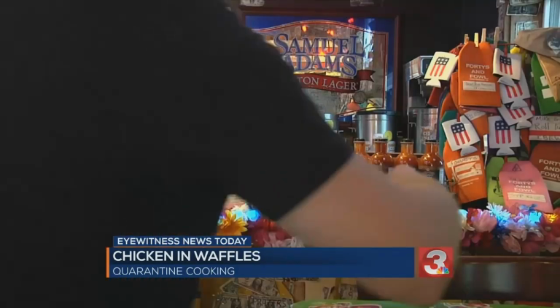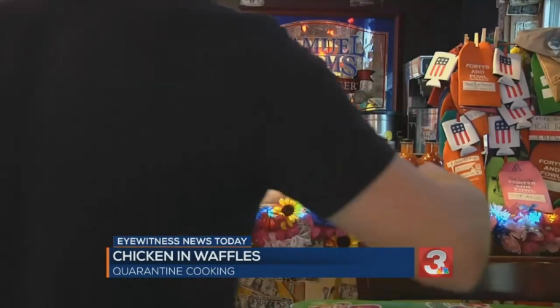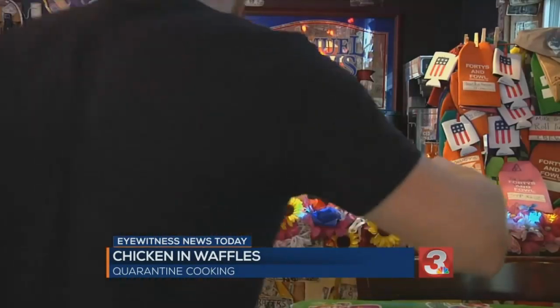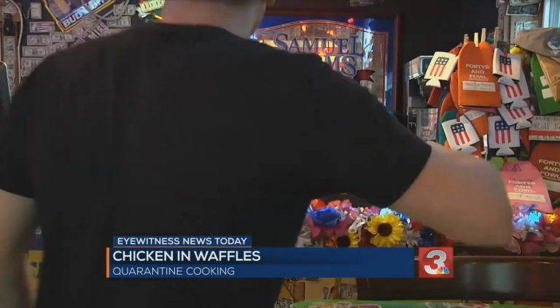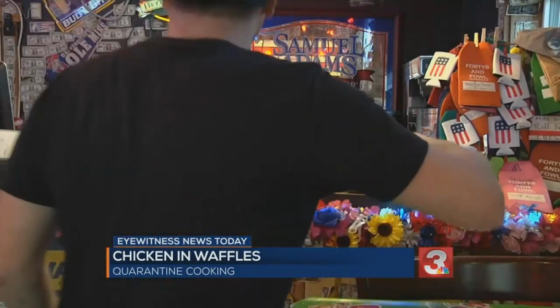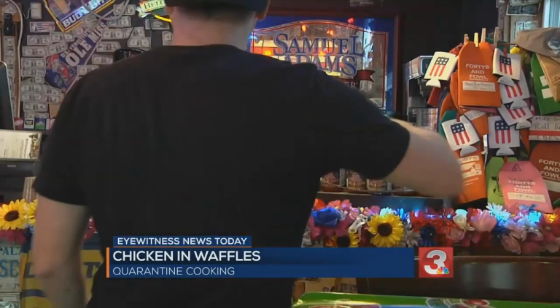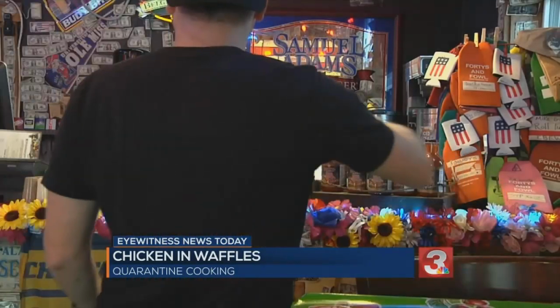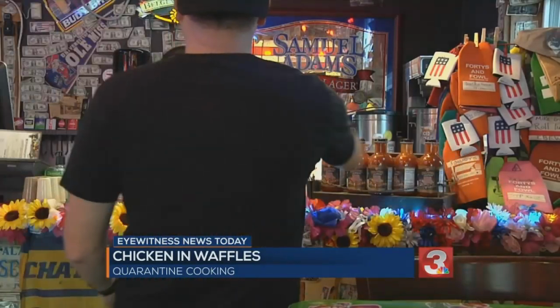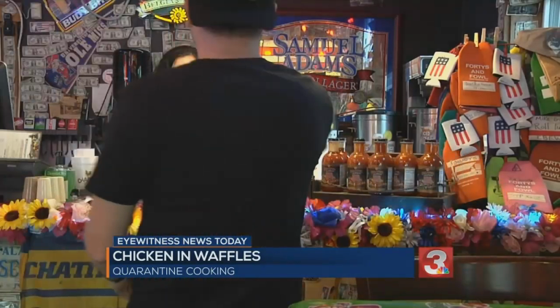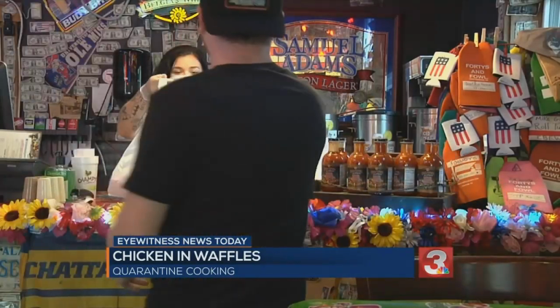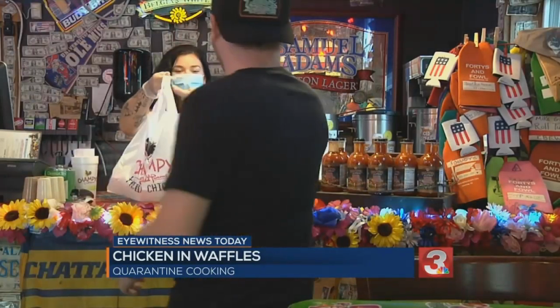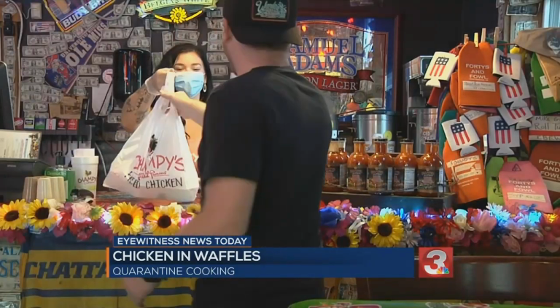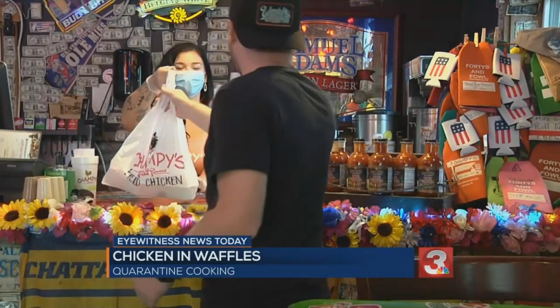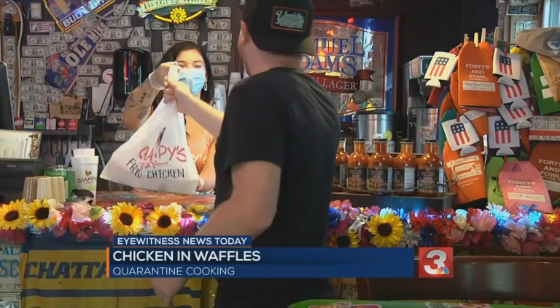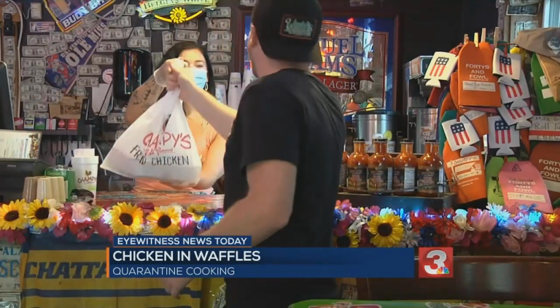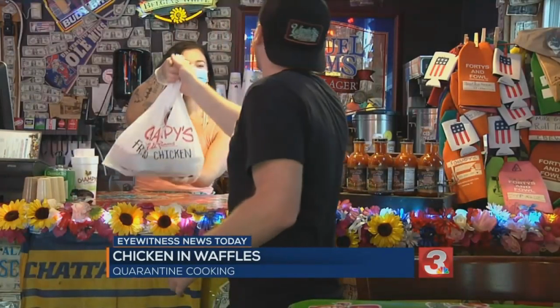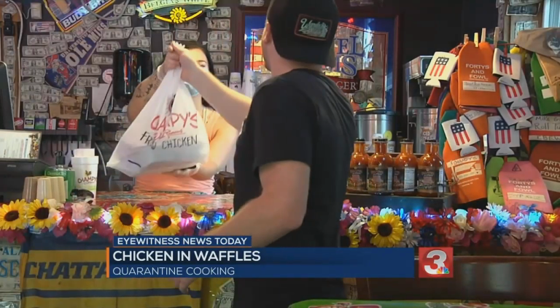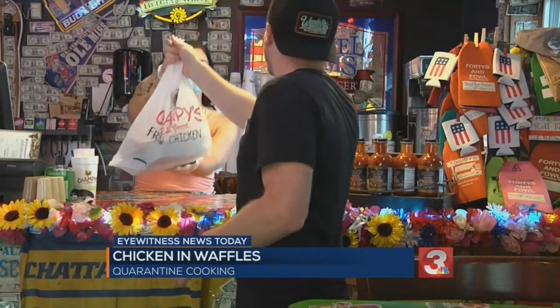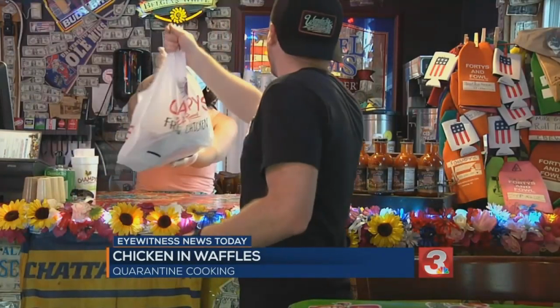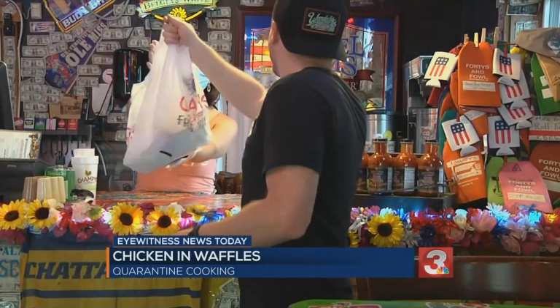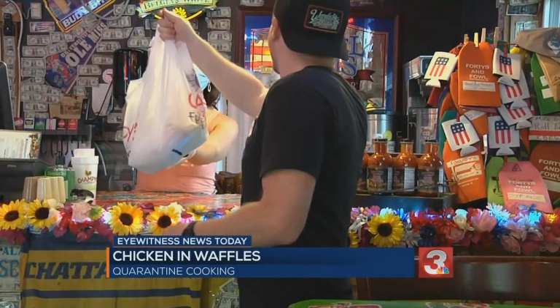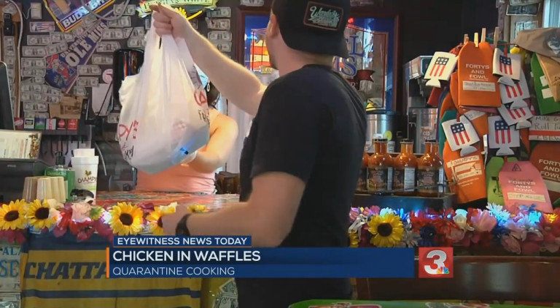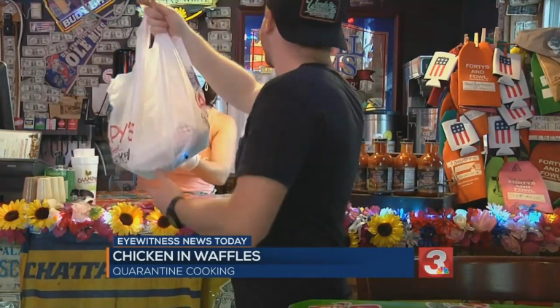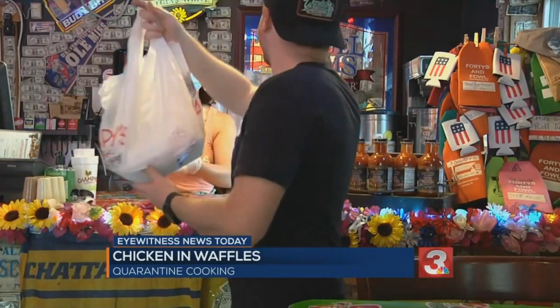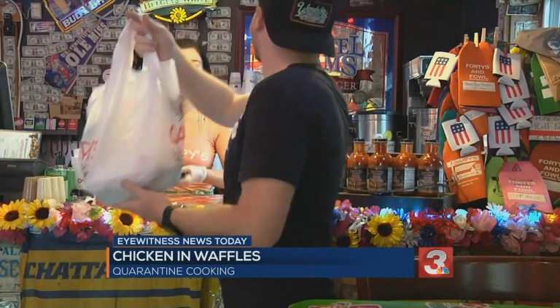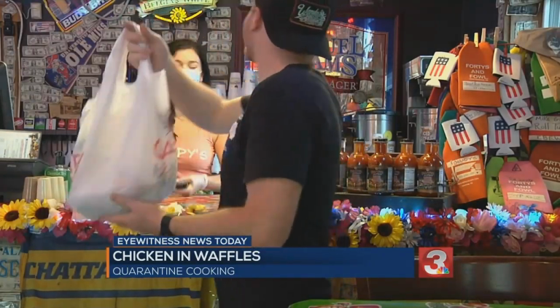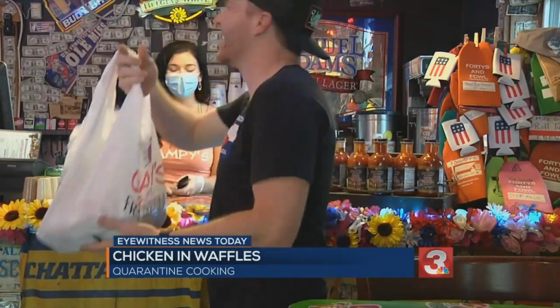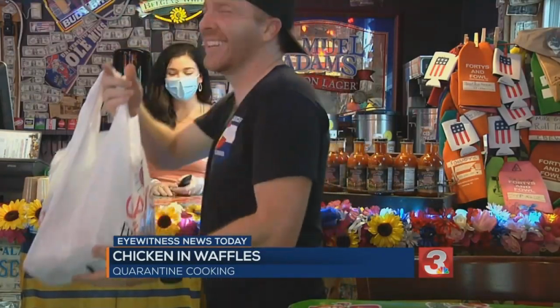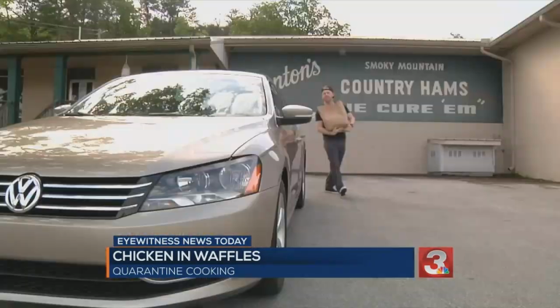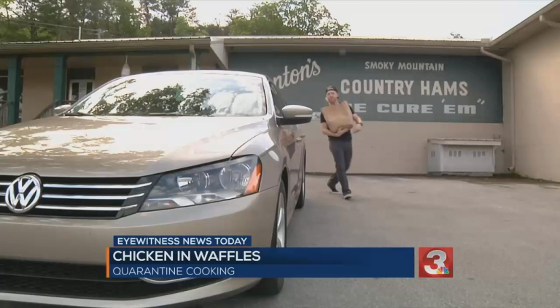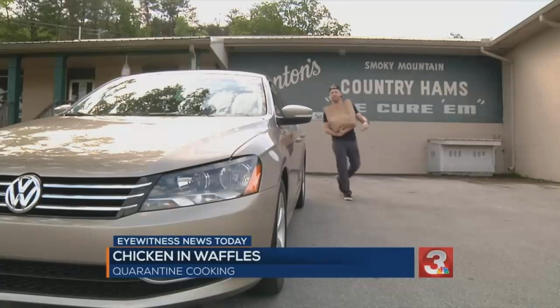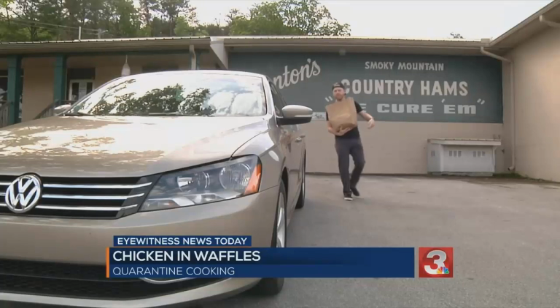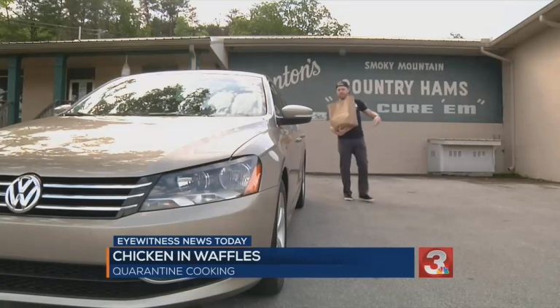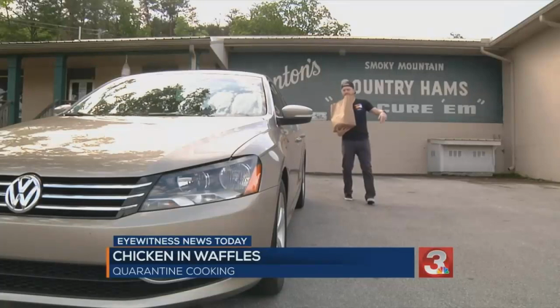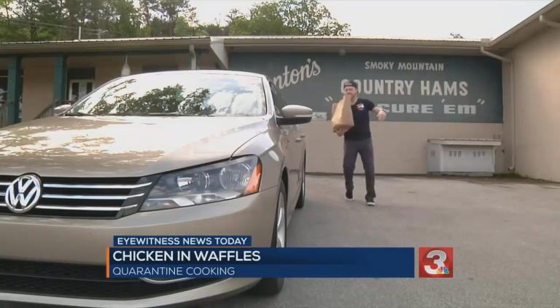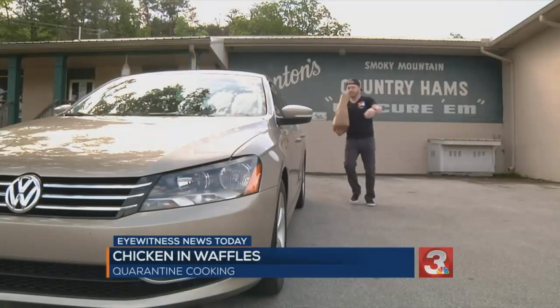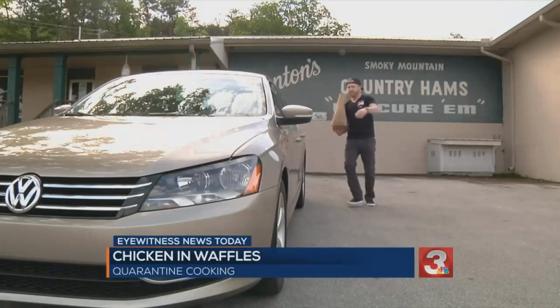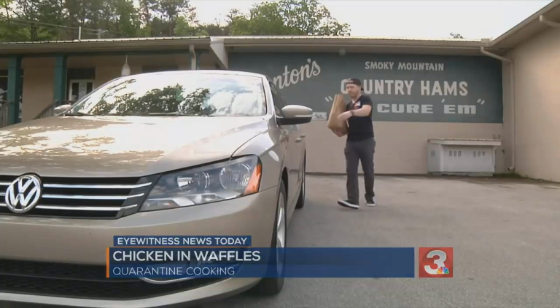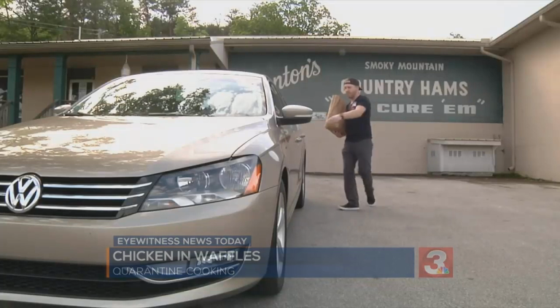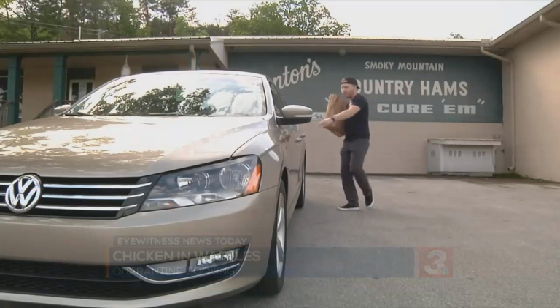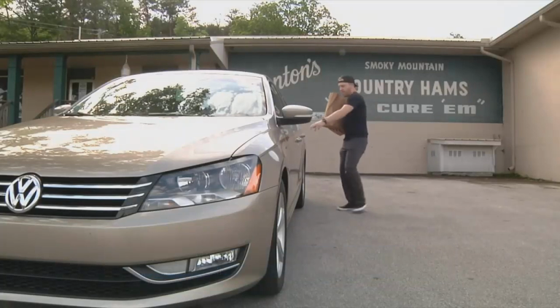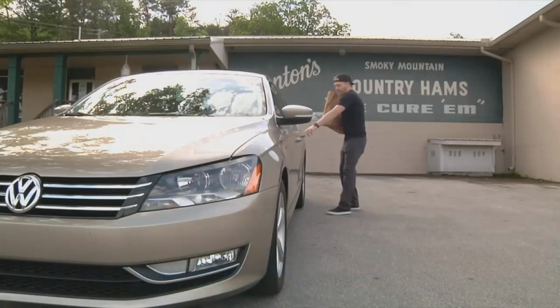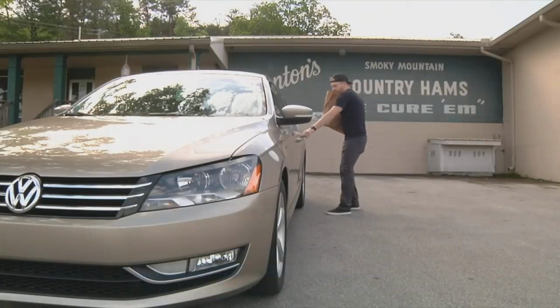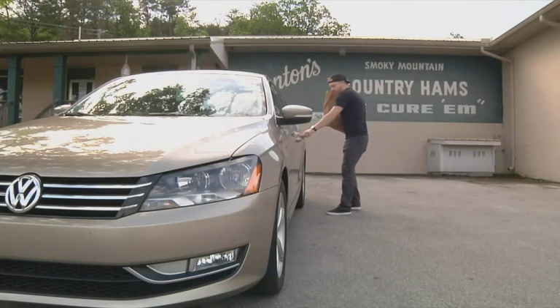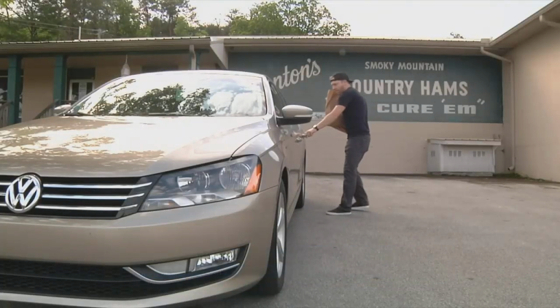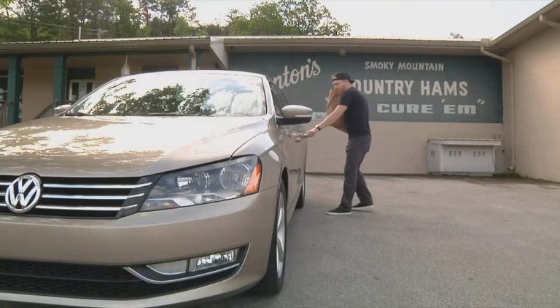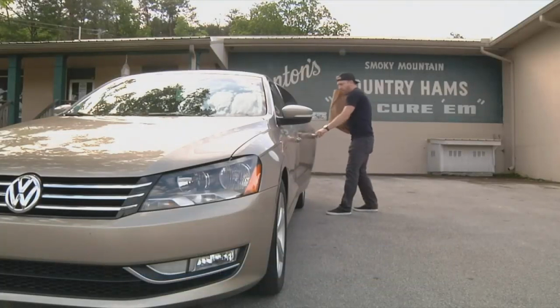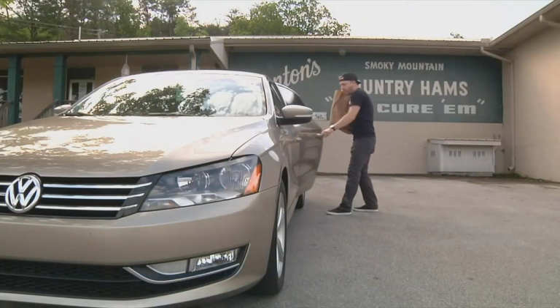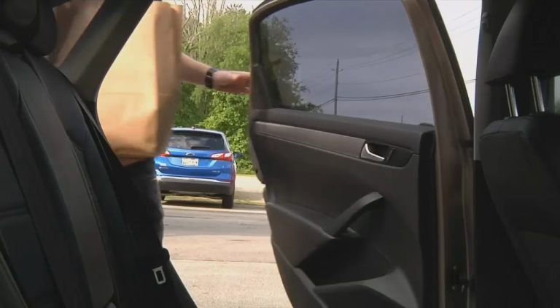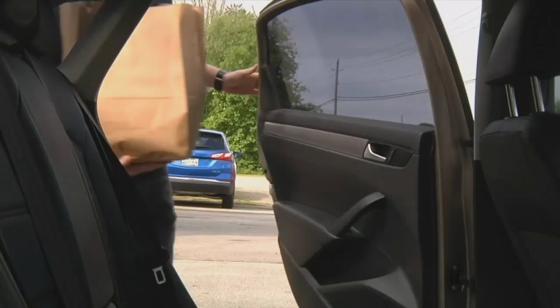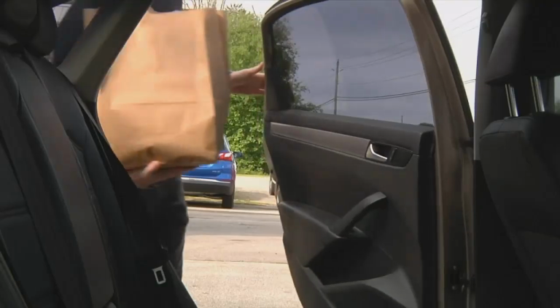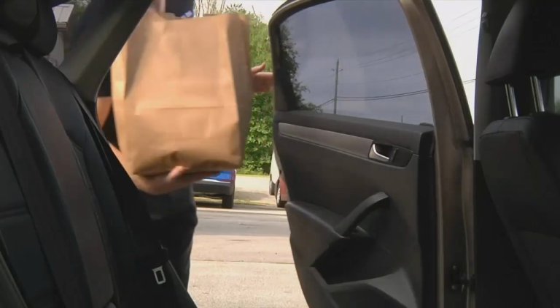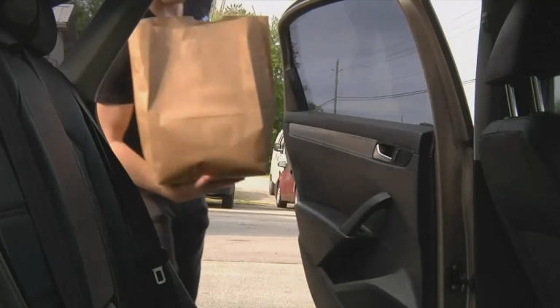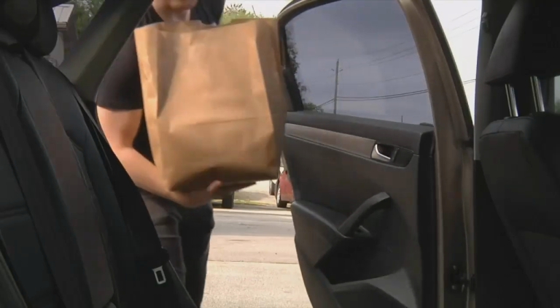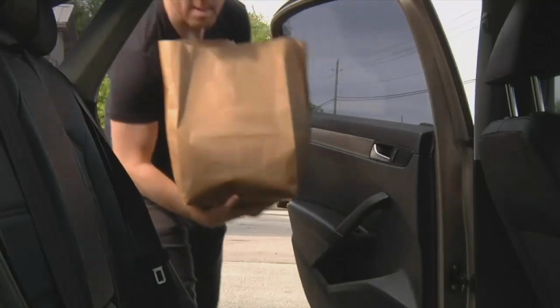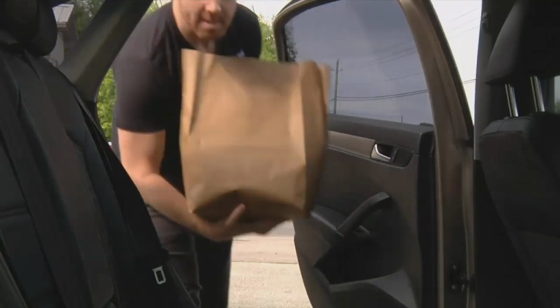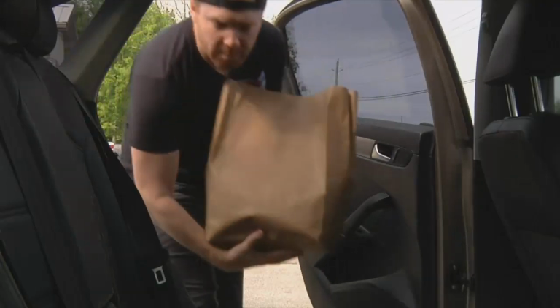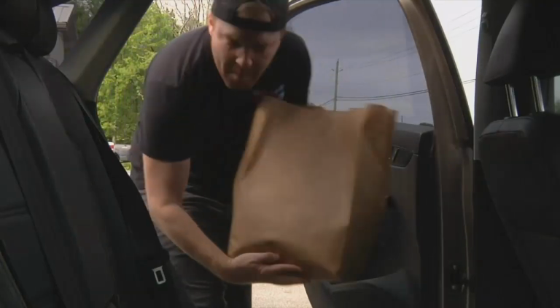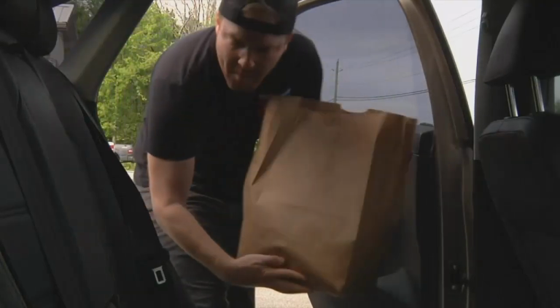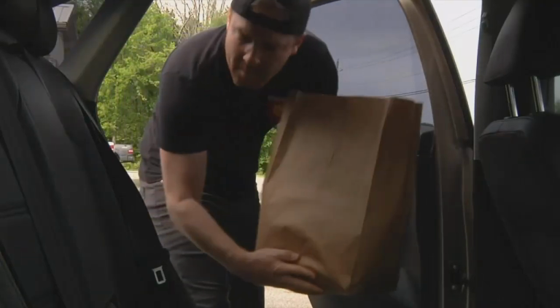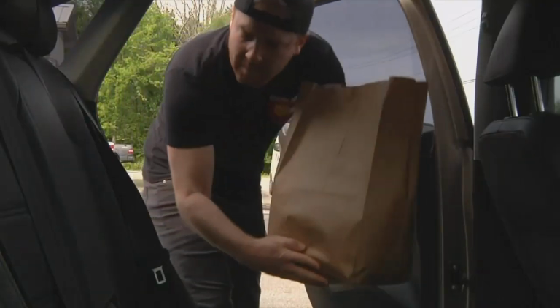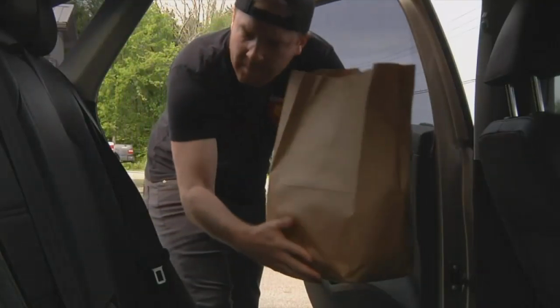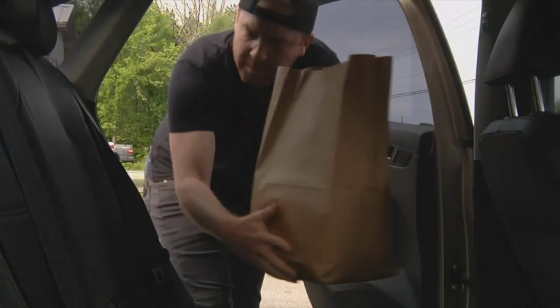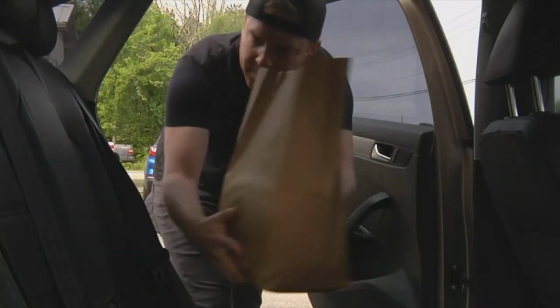If you're gonna use fried chicken, make it exceptionally good fried chicken. And if you're gonna use bacon, make it the world's best bacon.